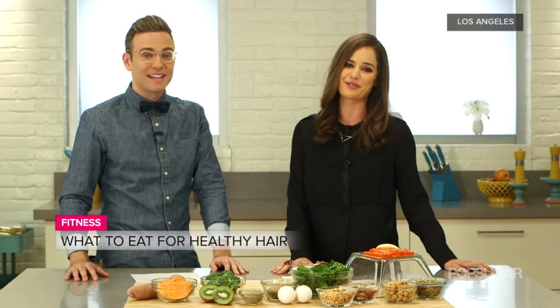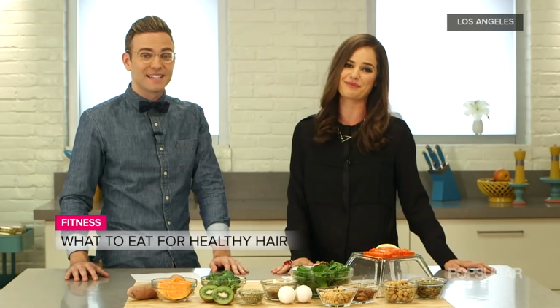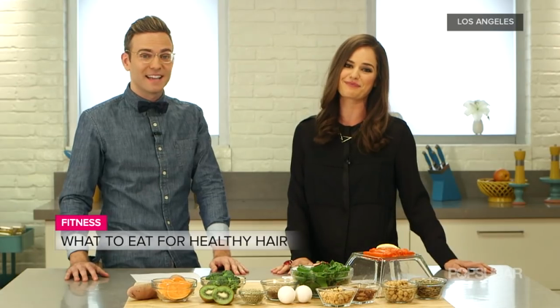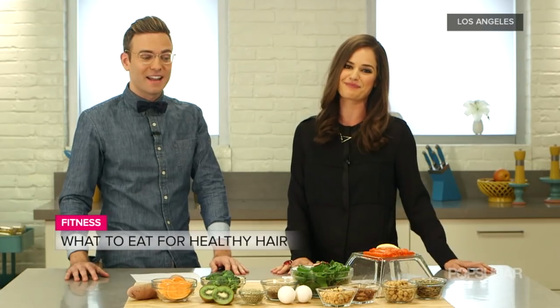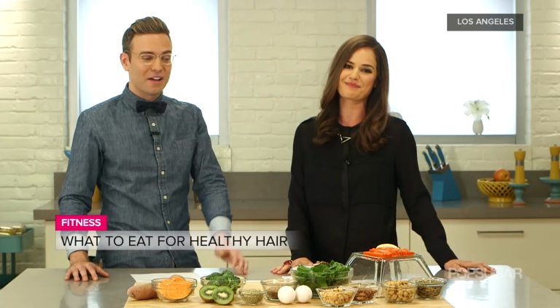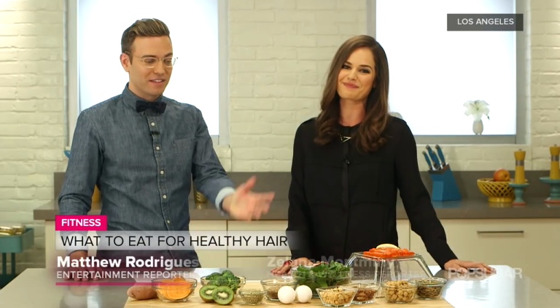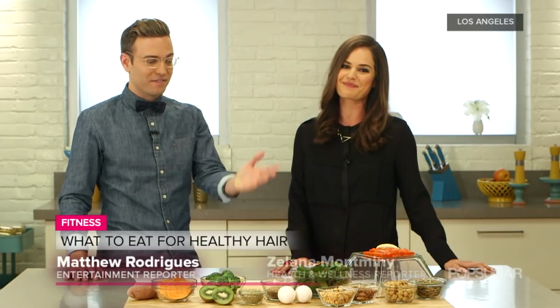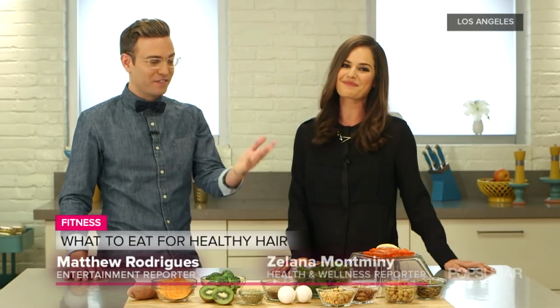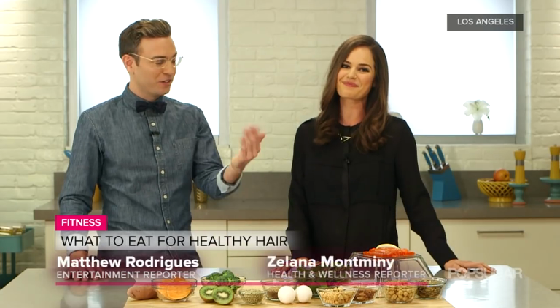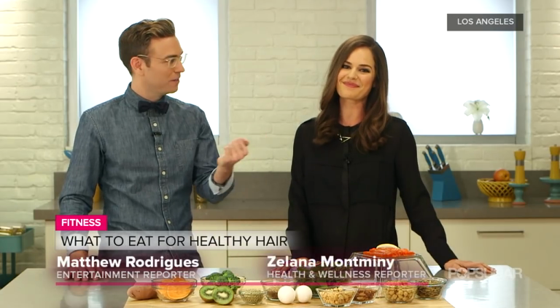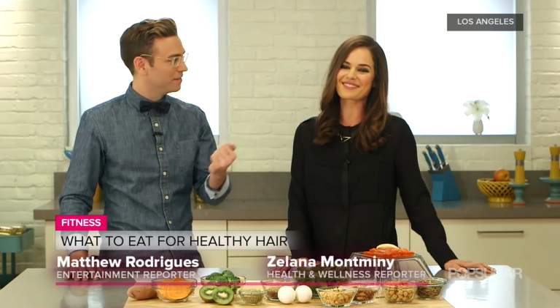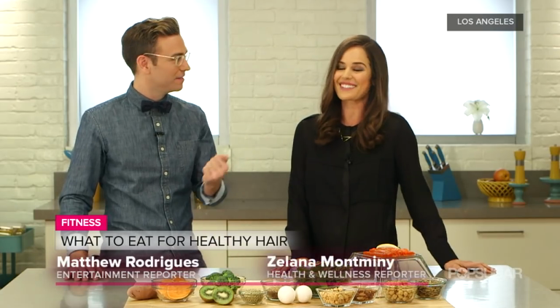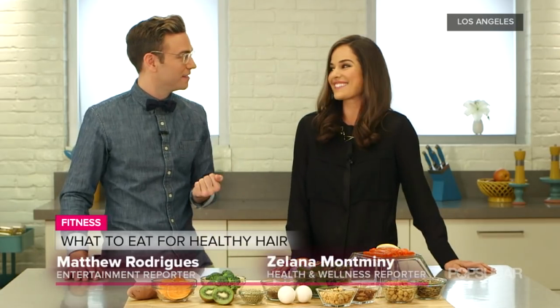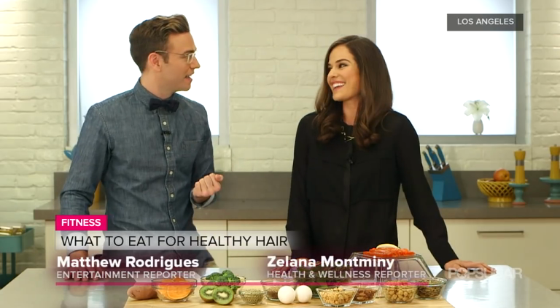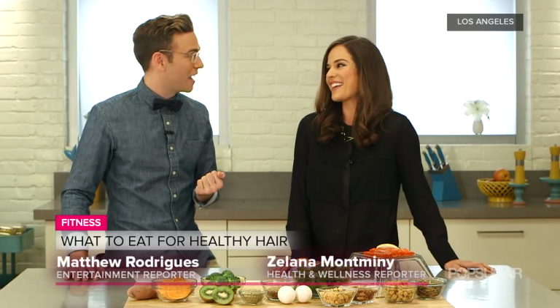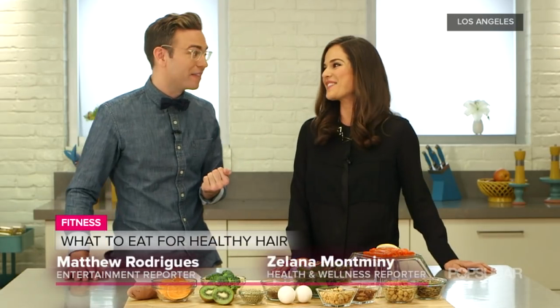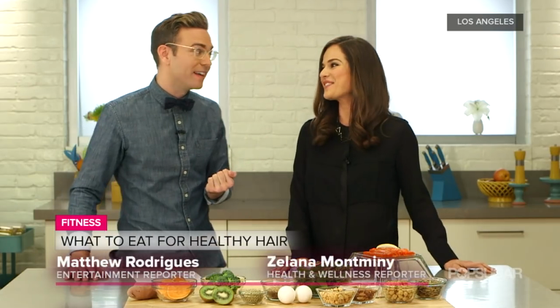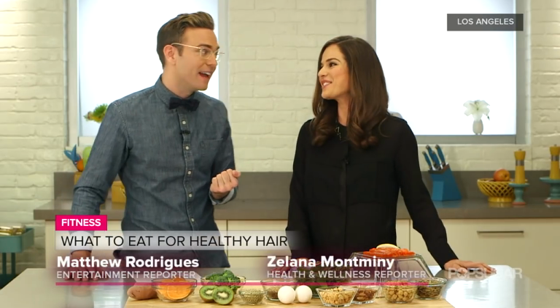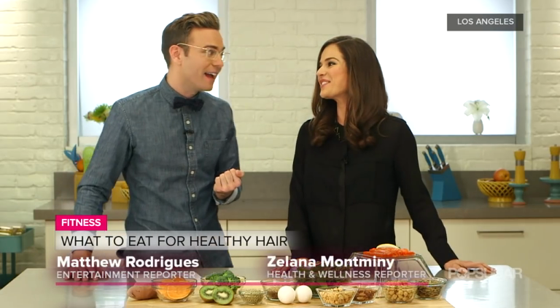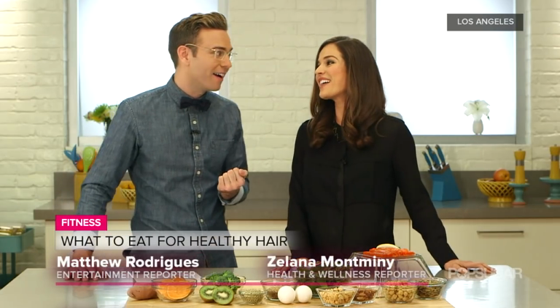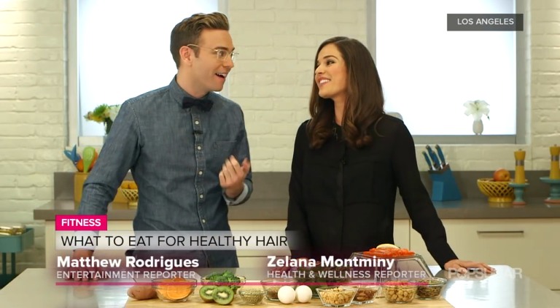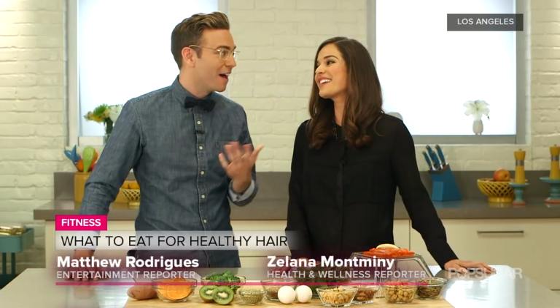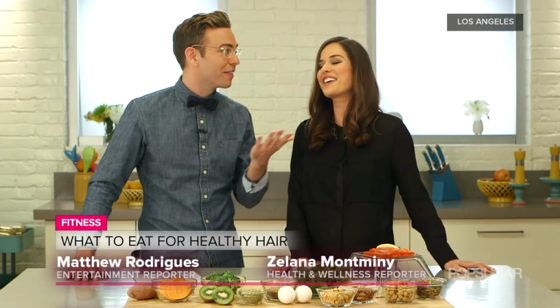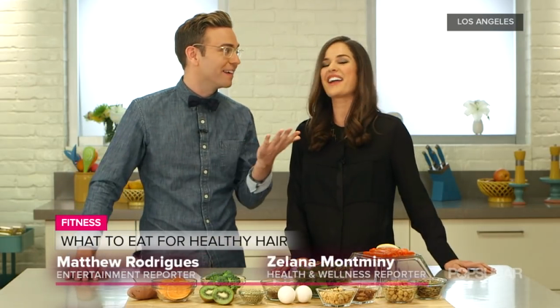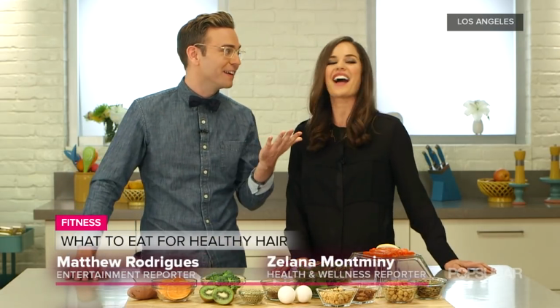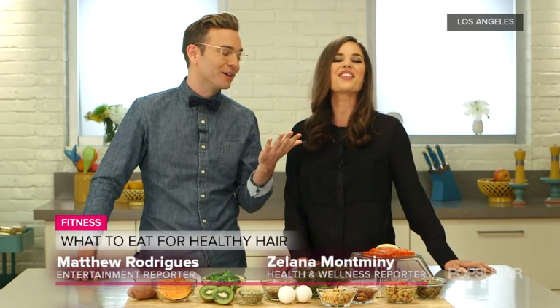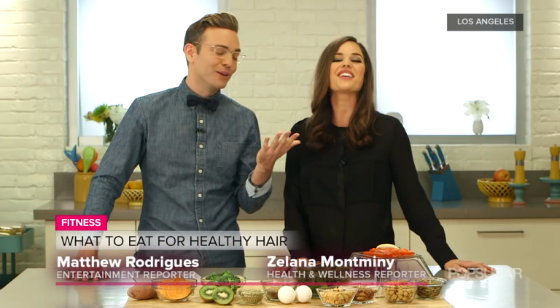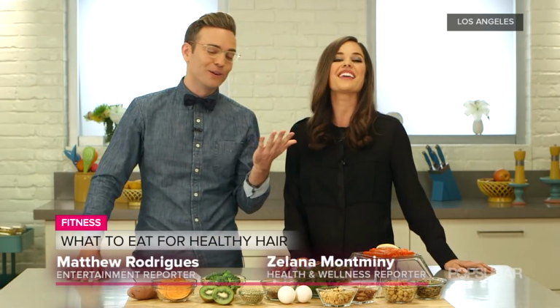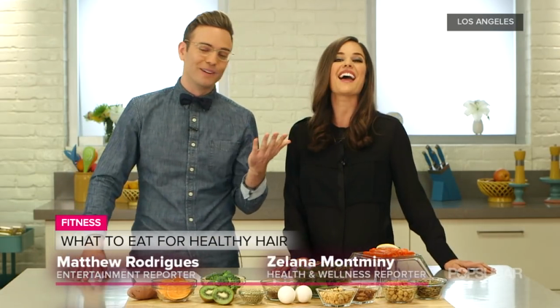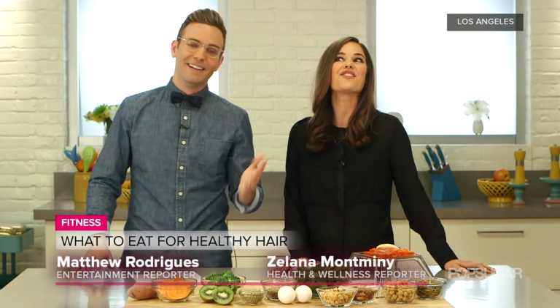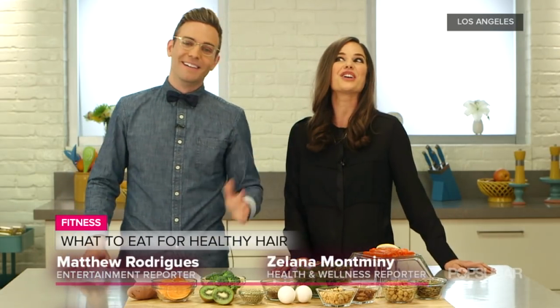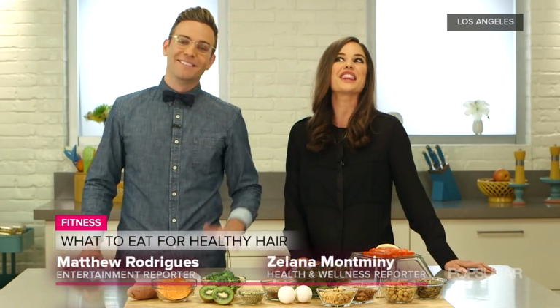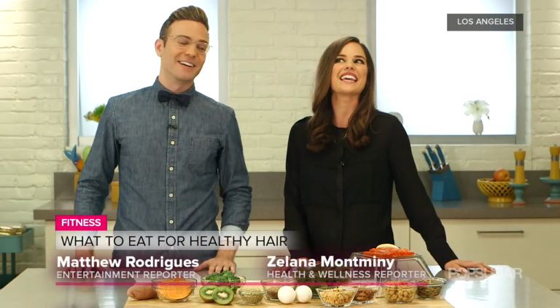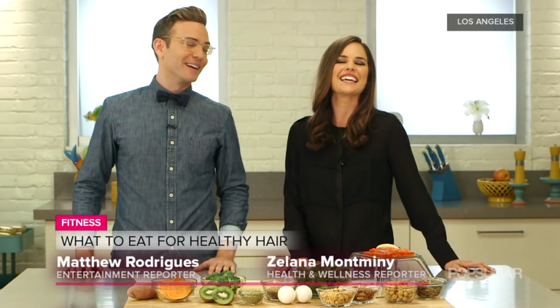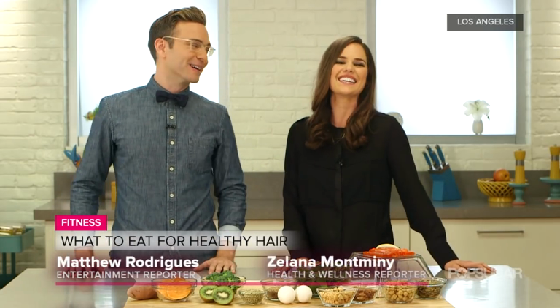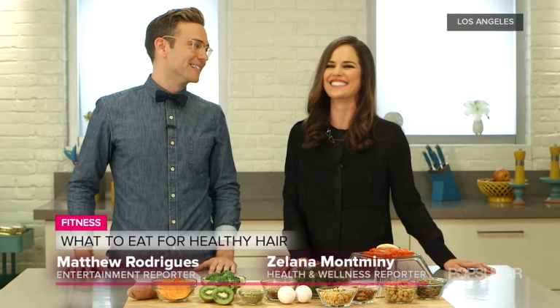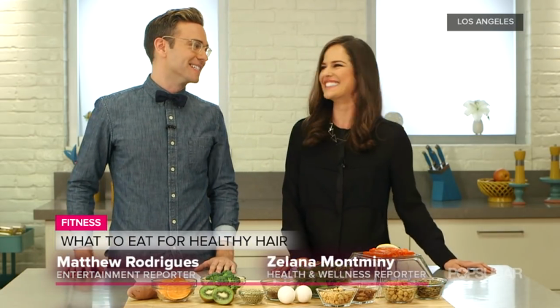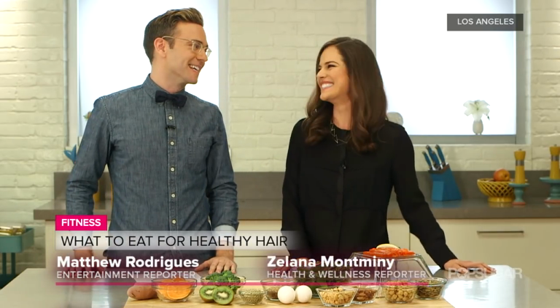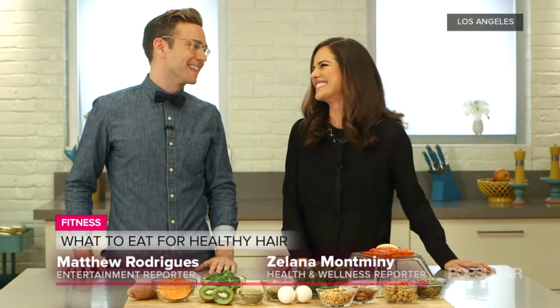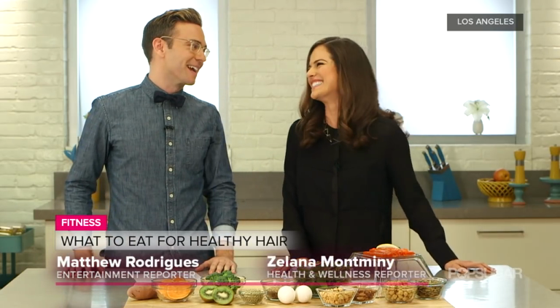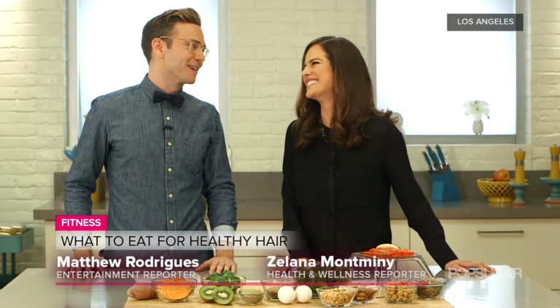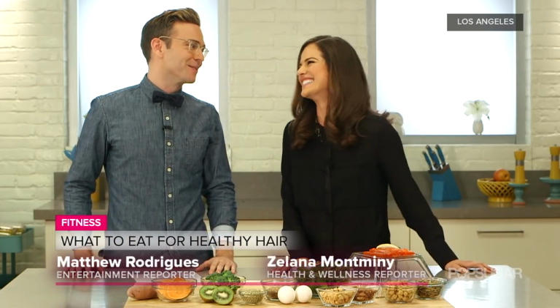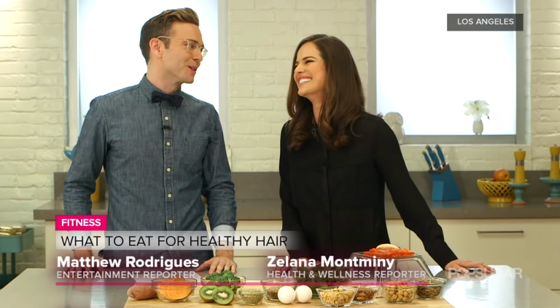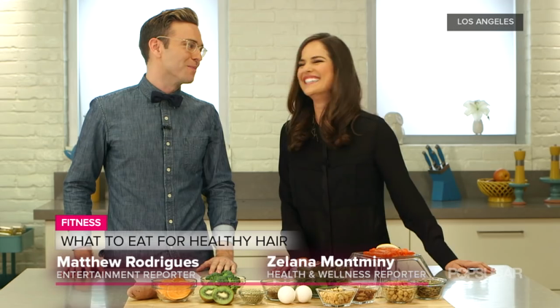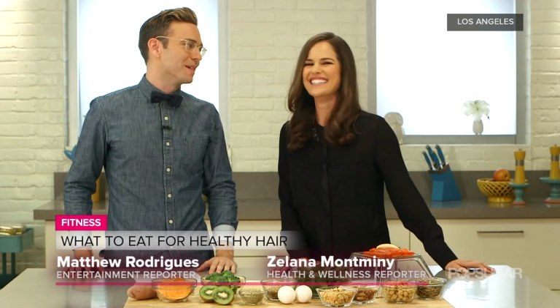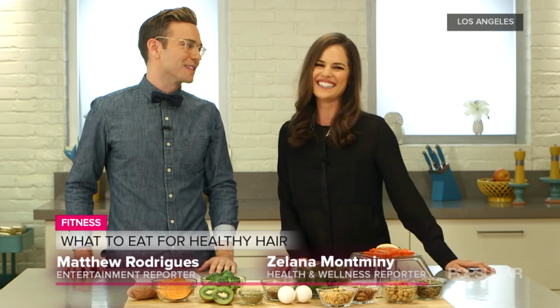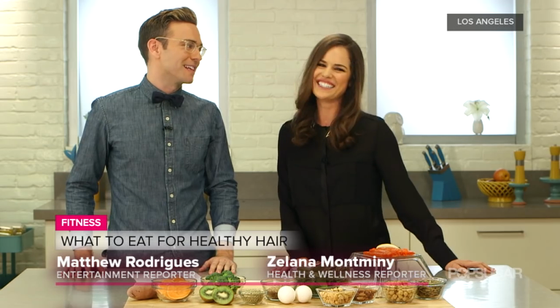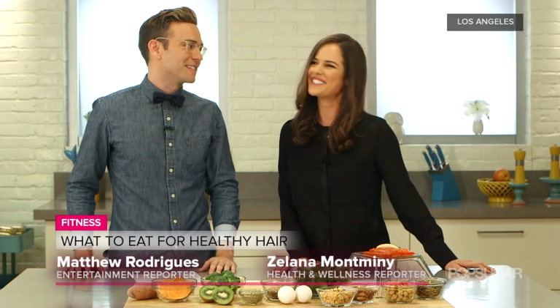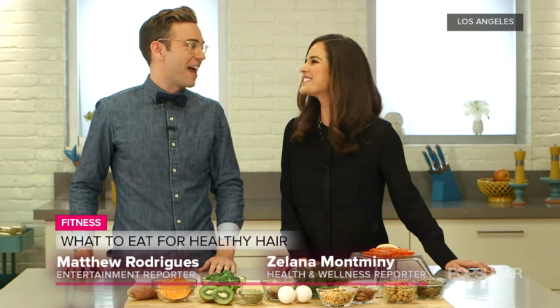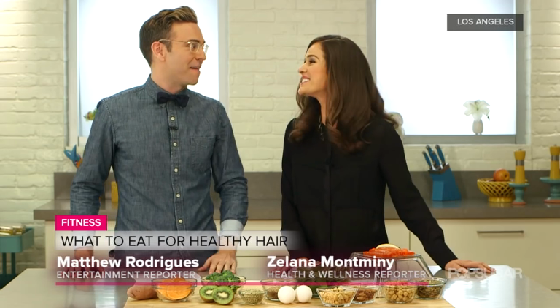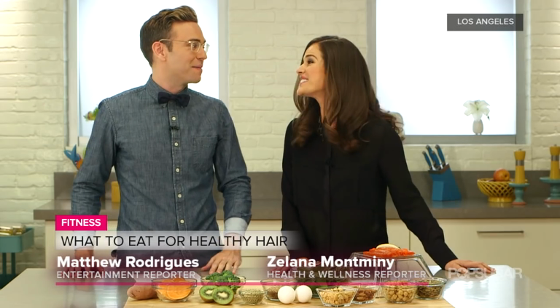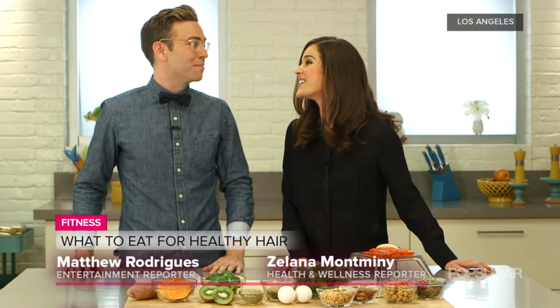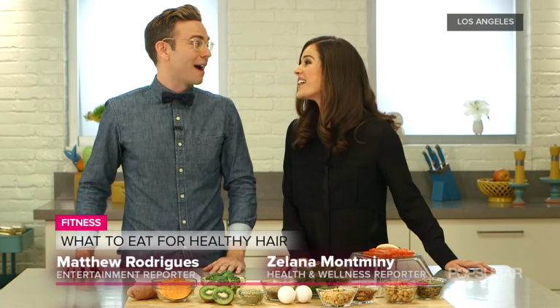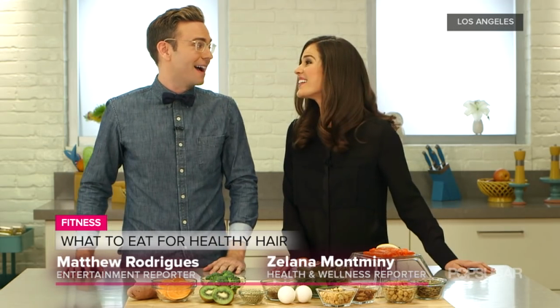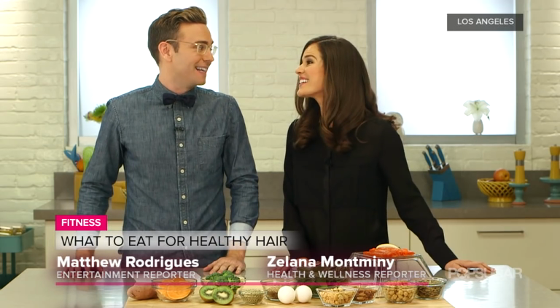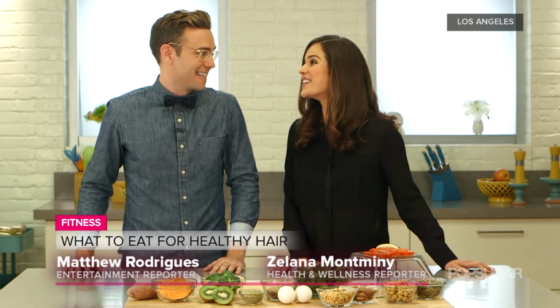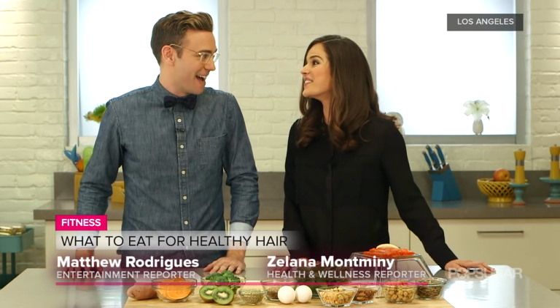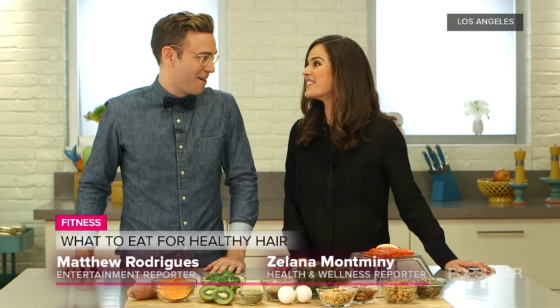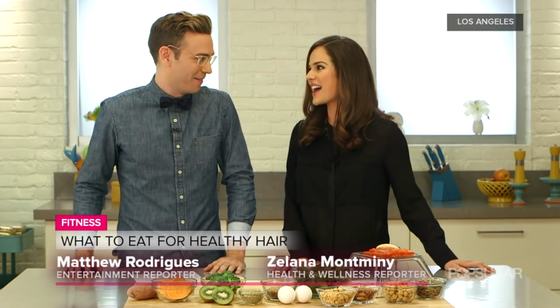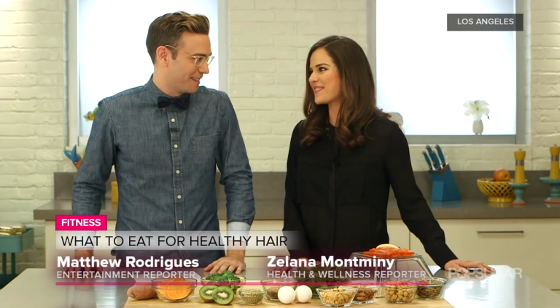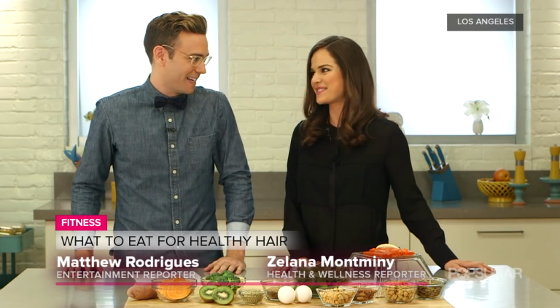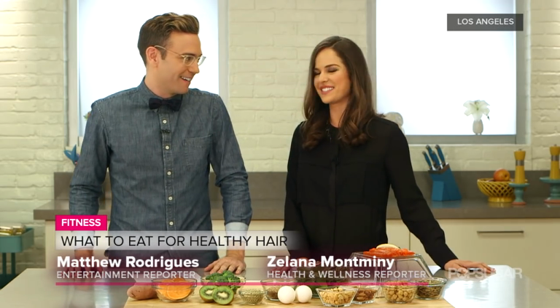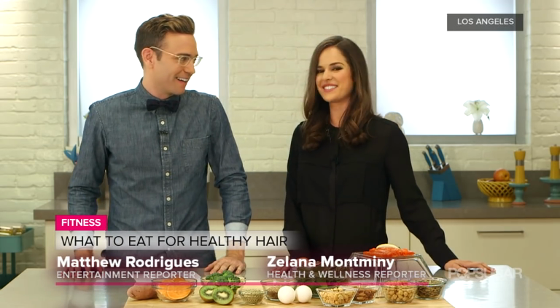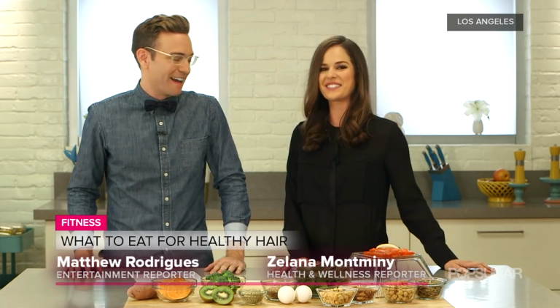Healthy food, healthy hair, healthy everything. Lots of happy brides out there. Thank you so much.